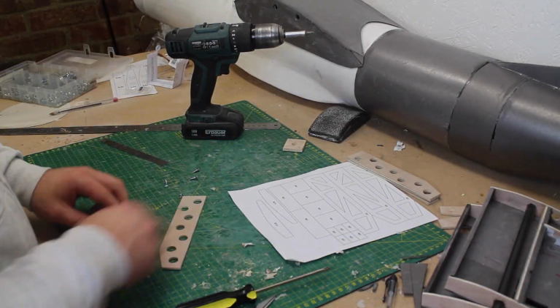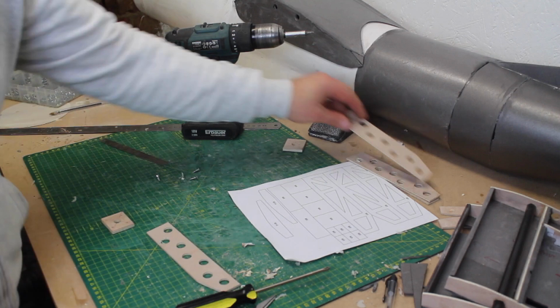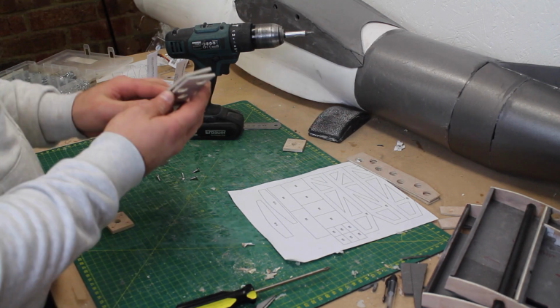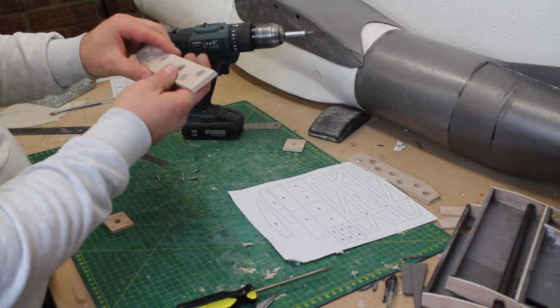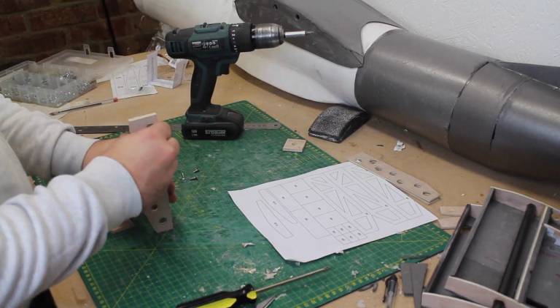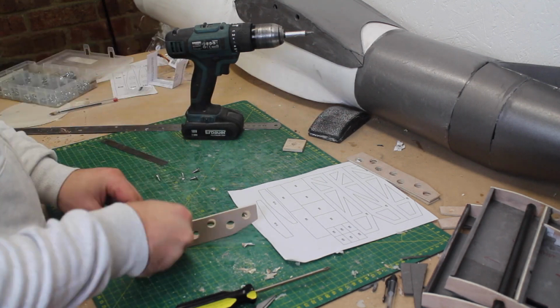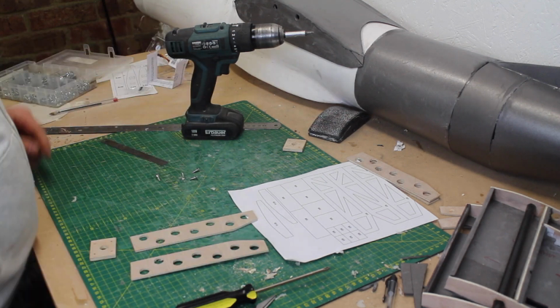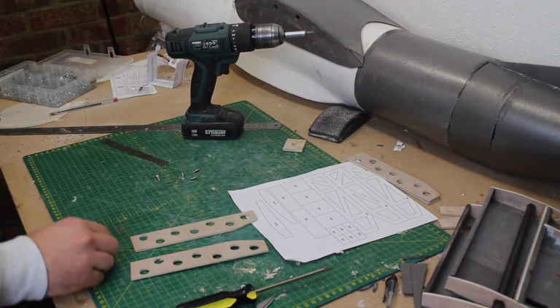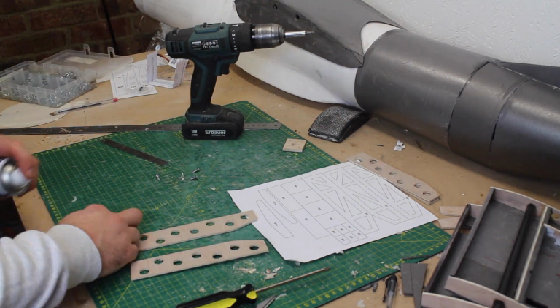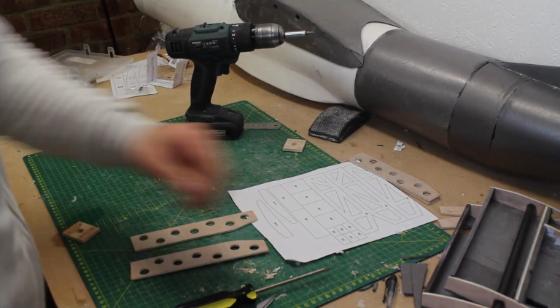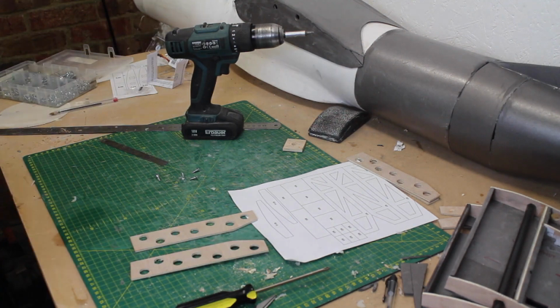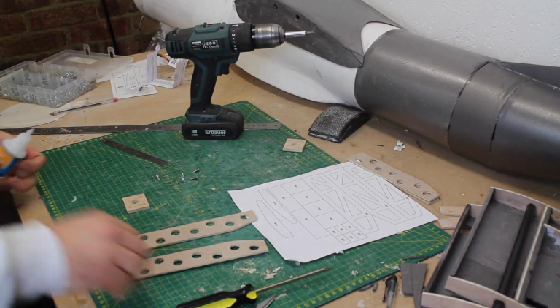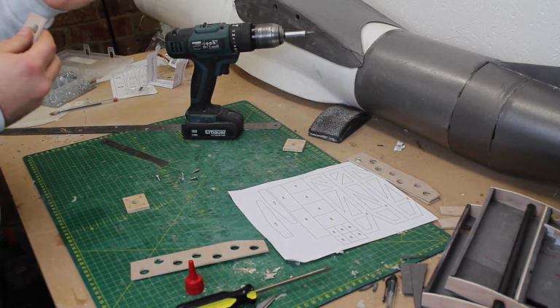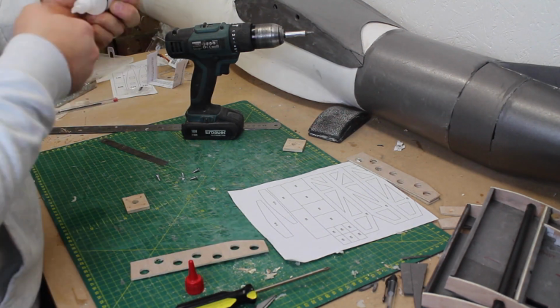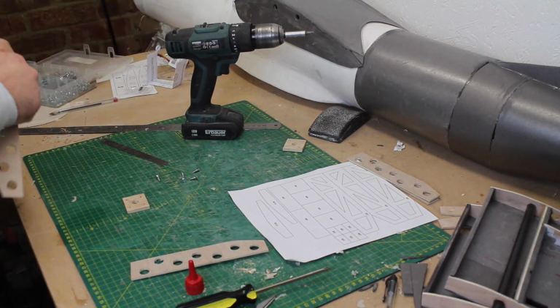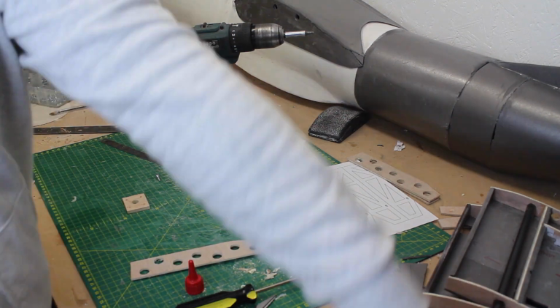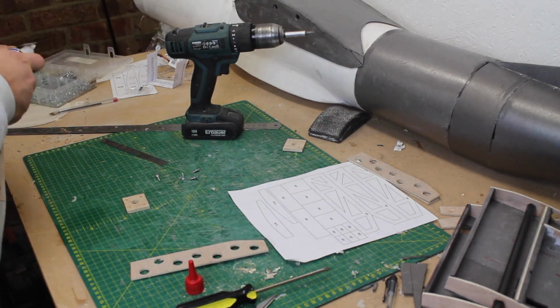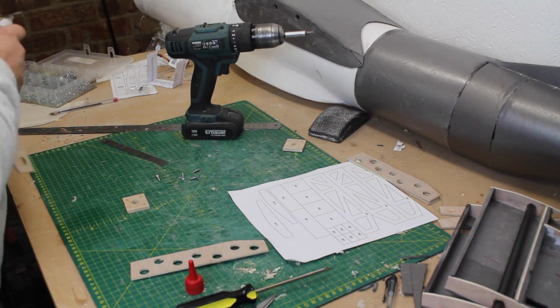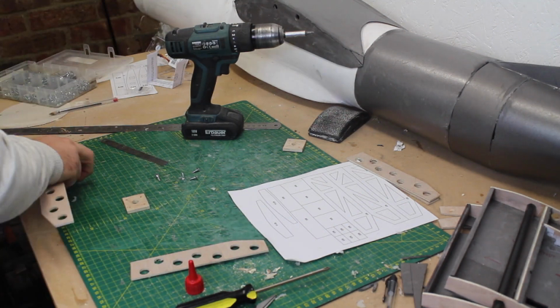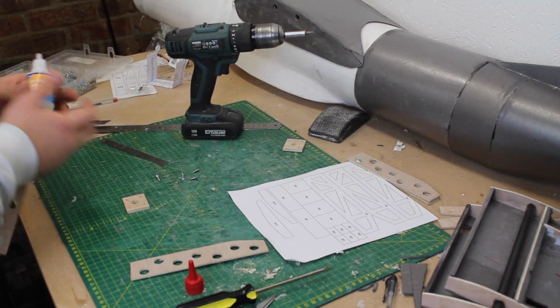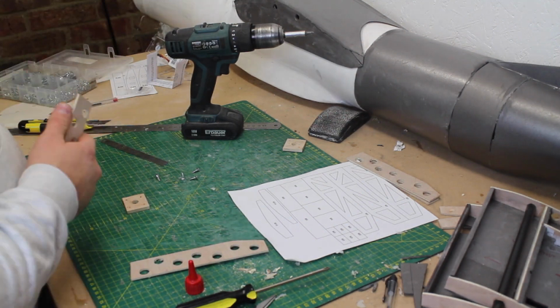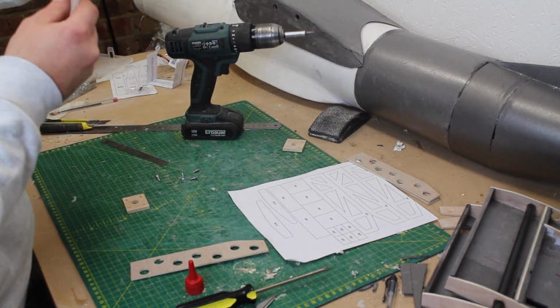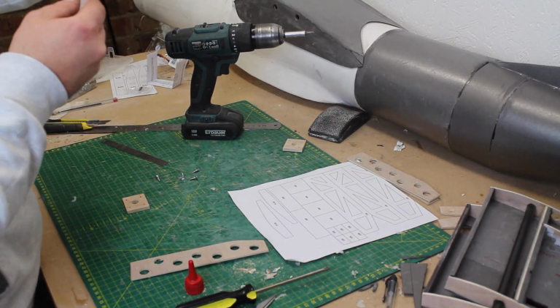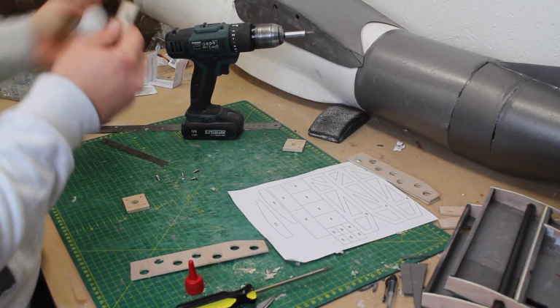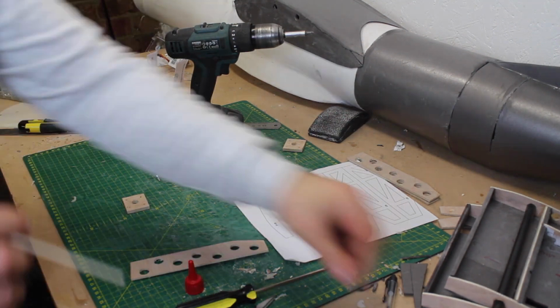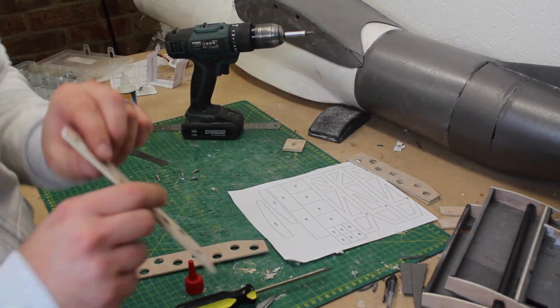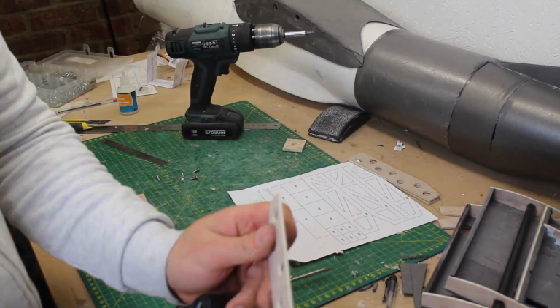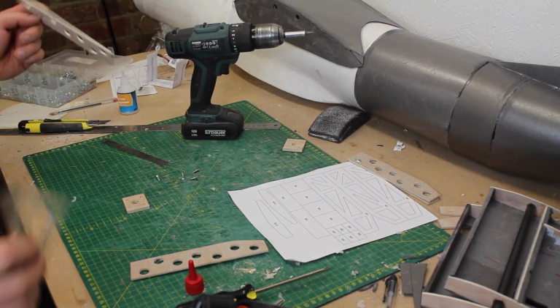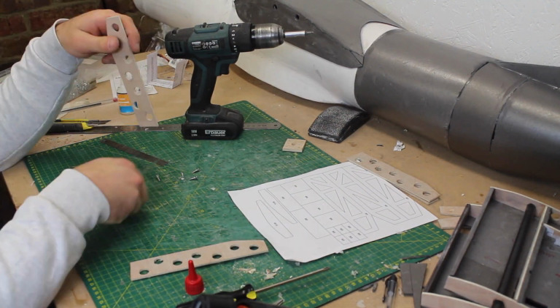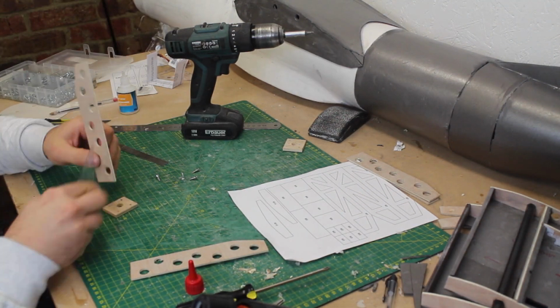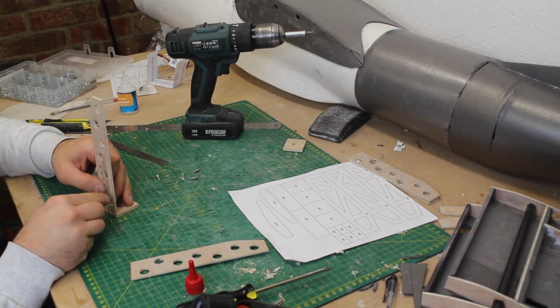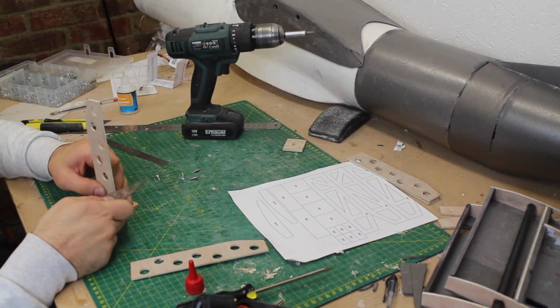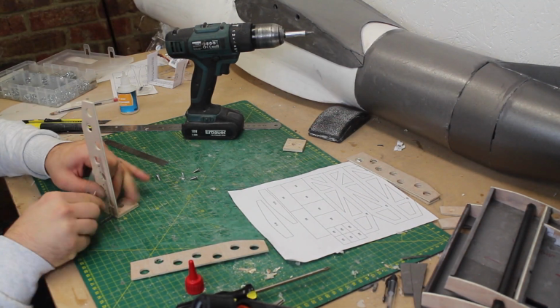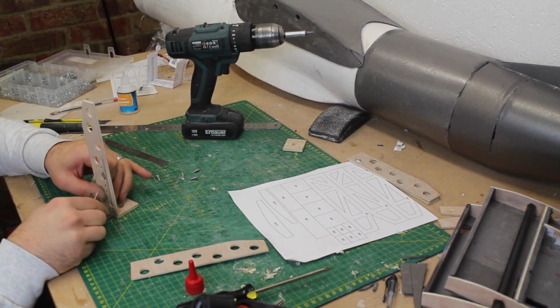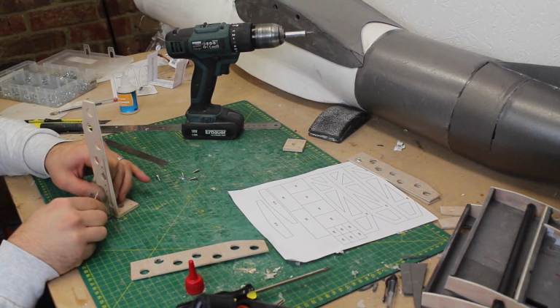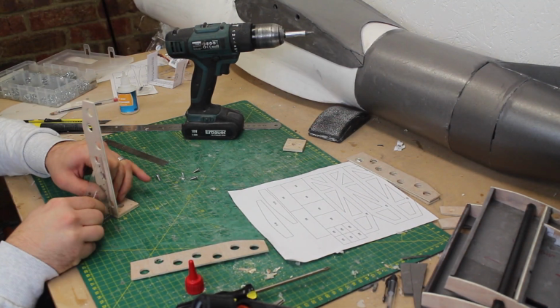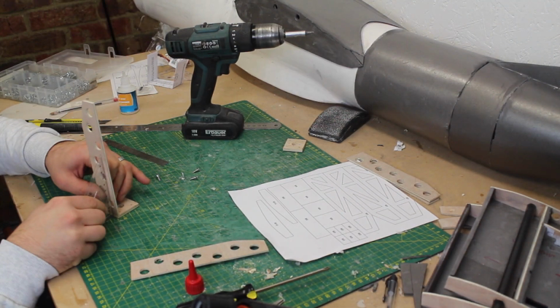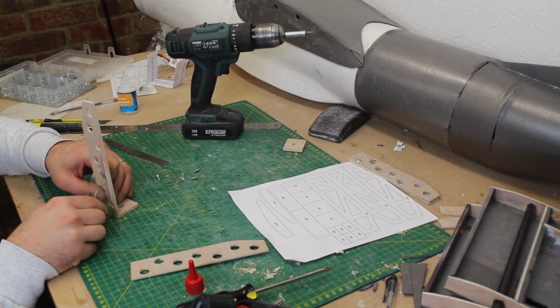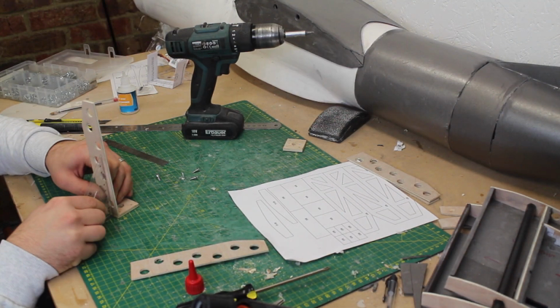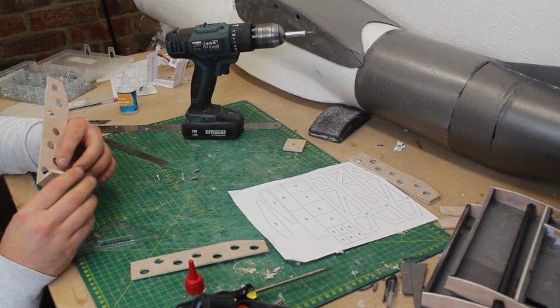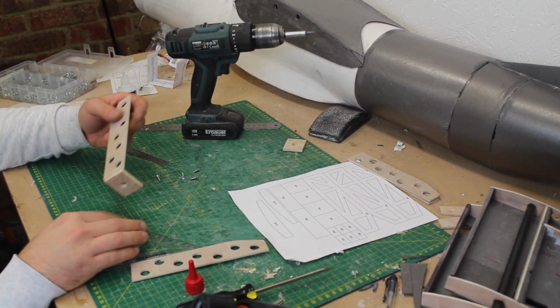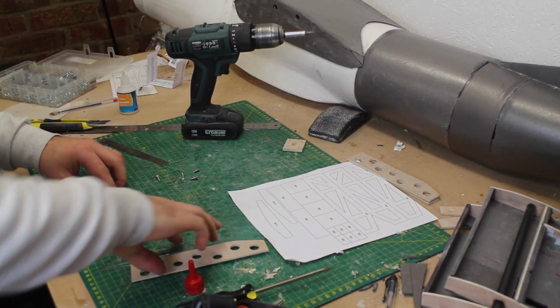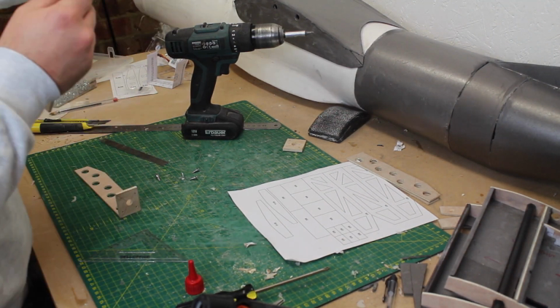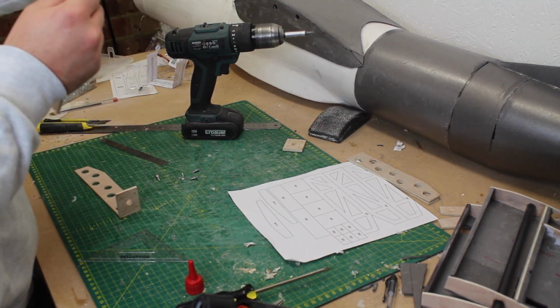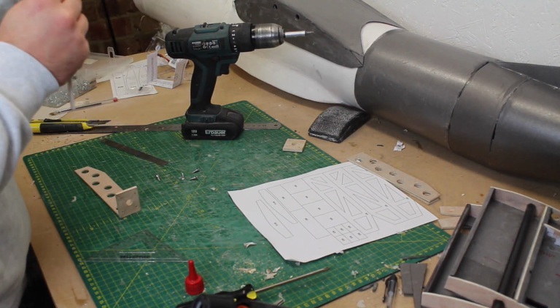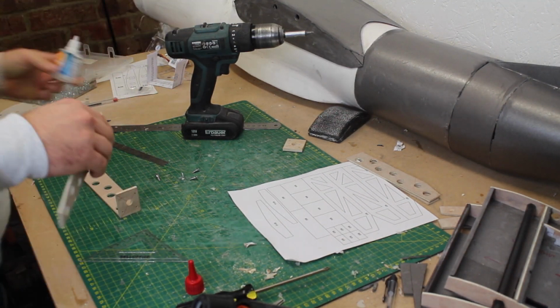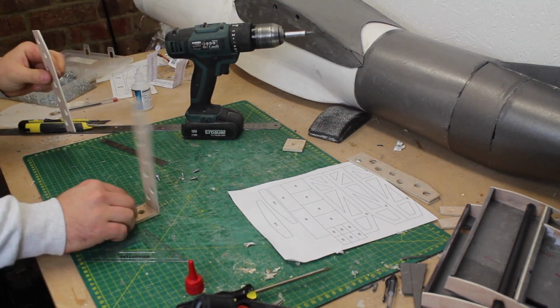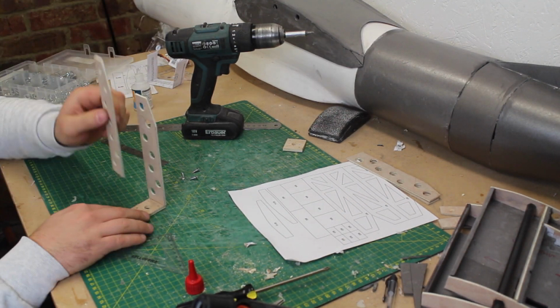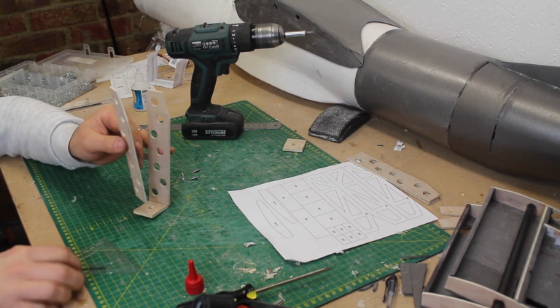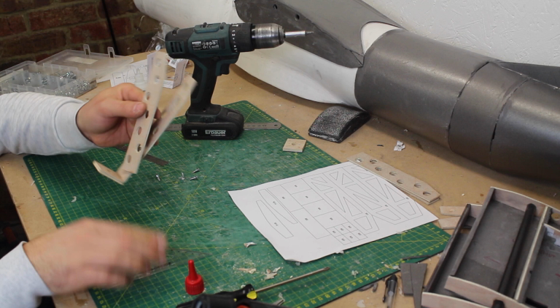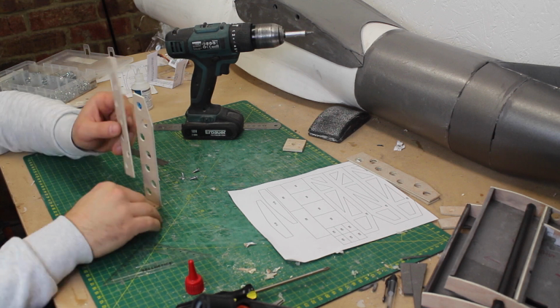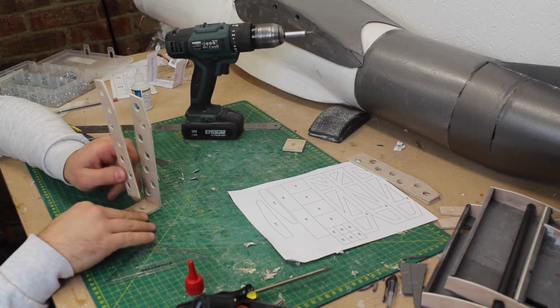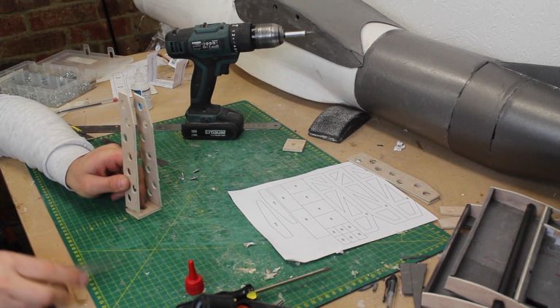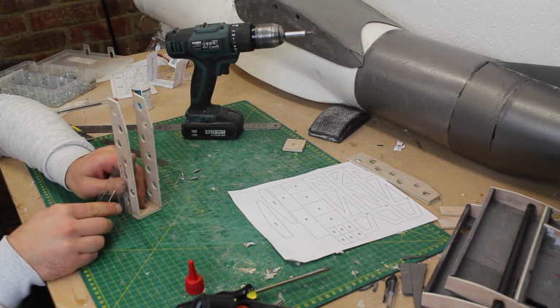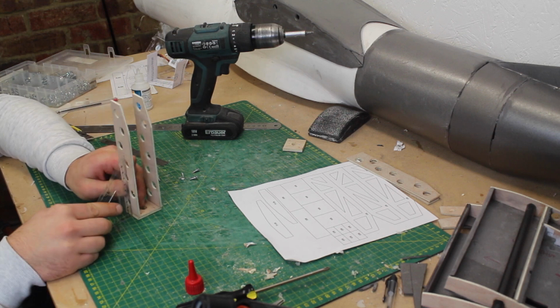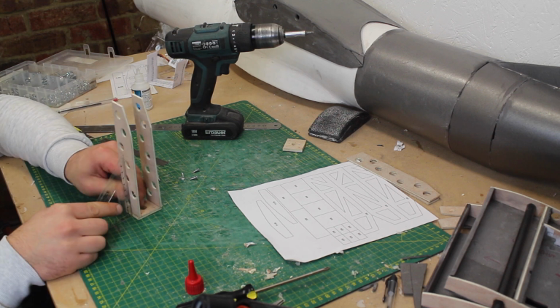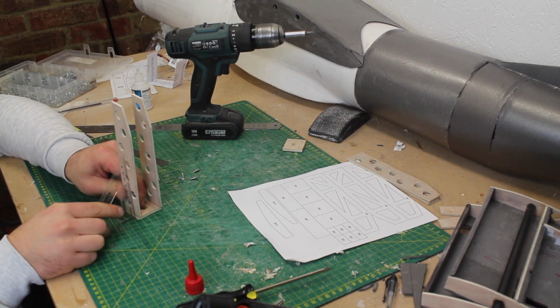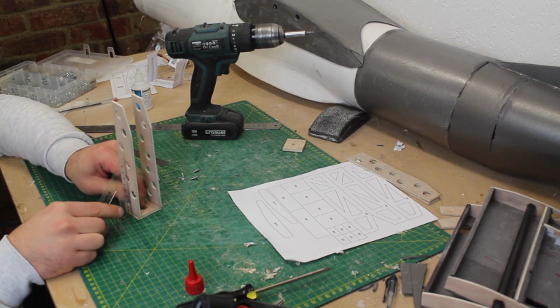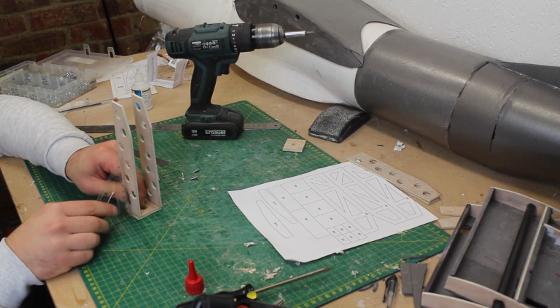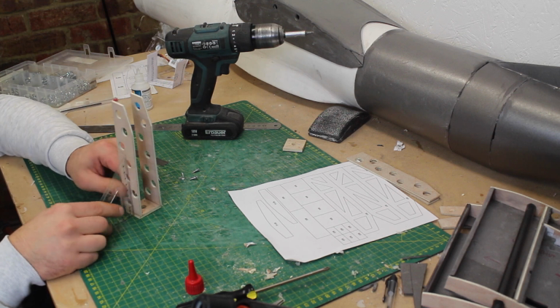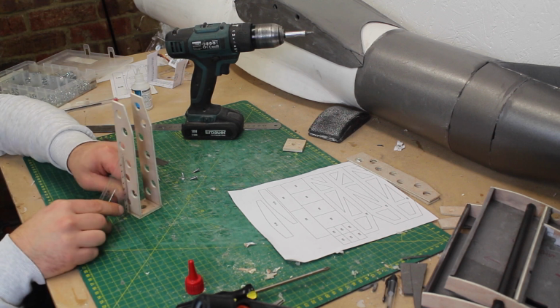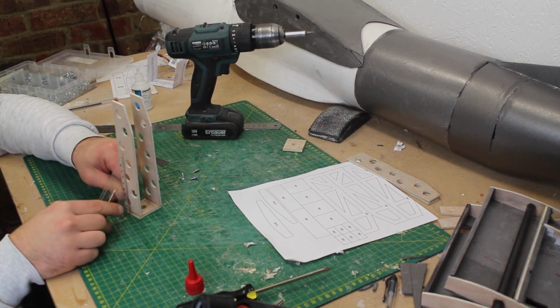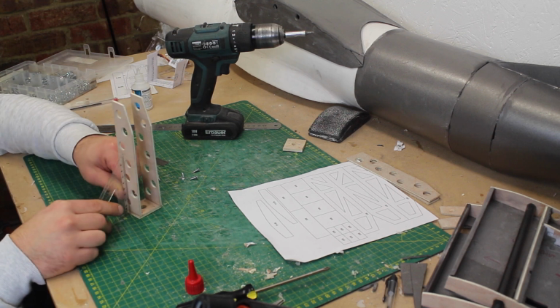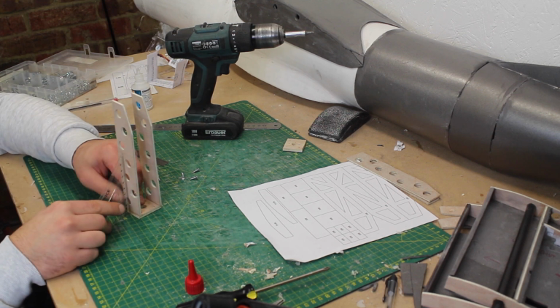I'm building the motor pods as per plans as well, but using 12mm holes for lightening rather than cutting the intricate triangles.